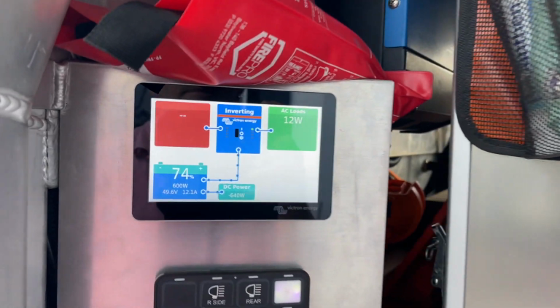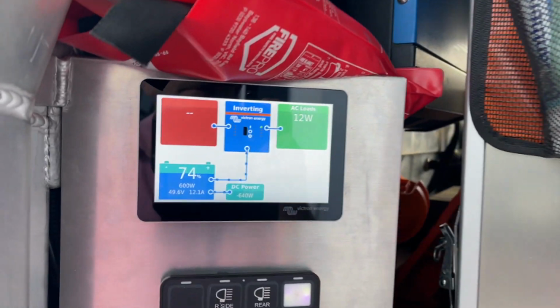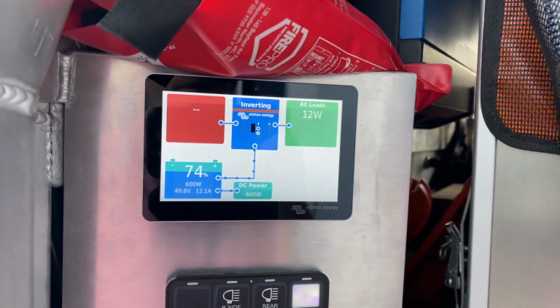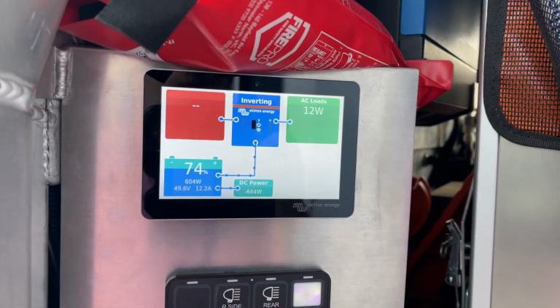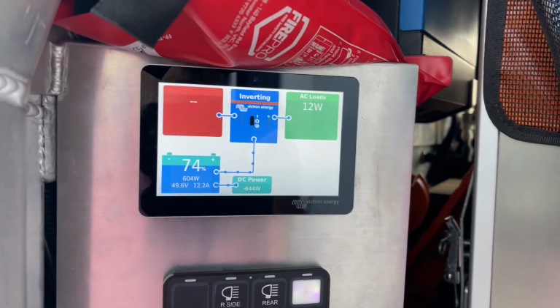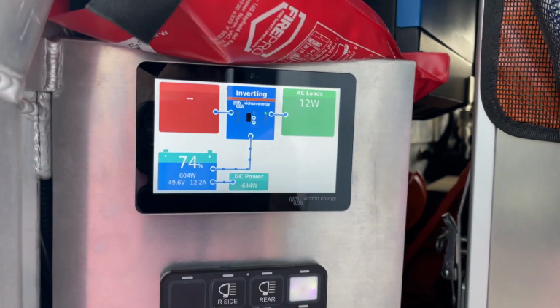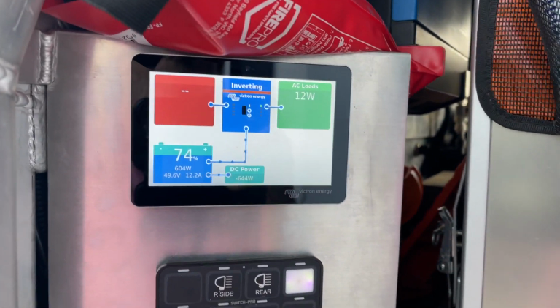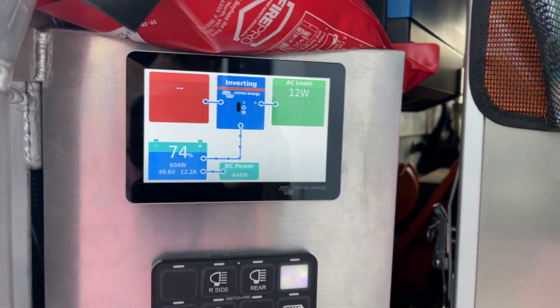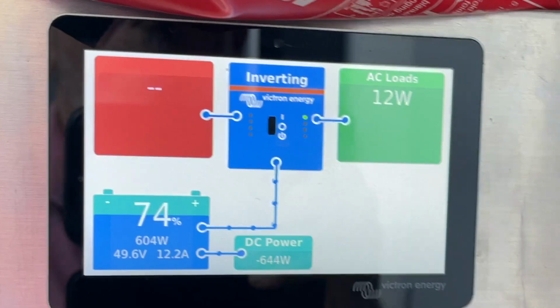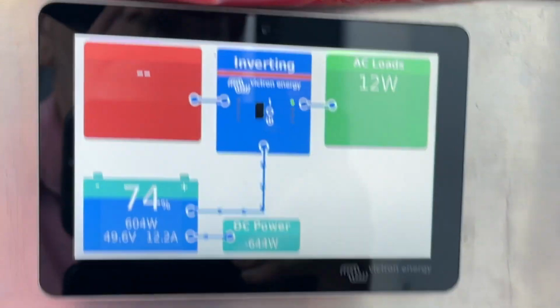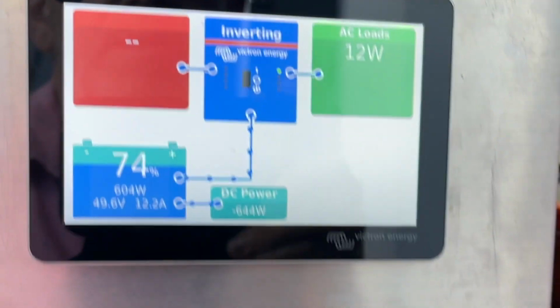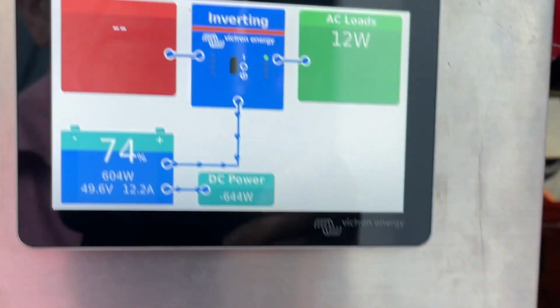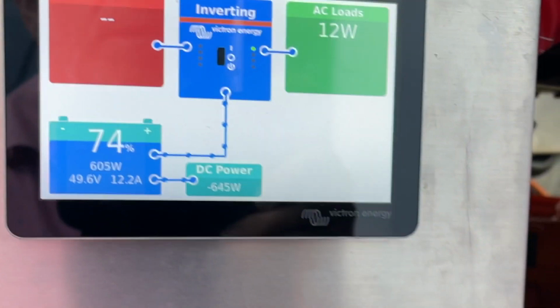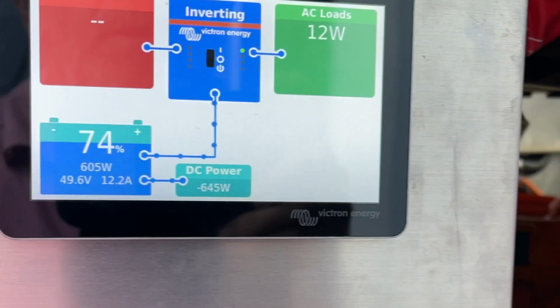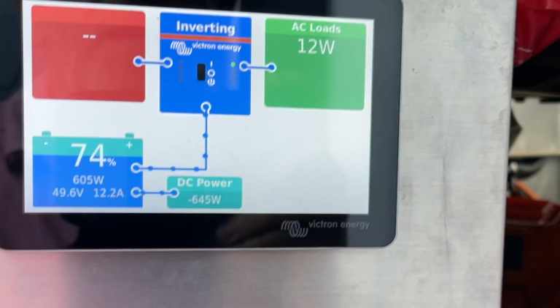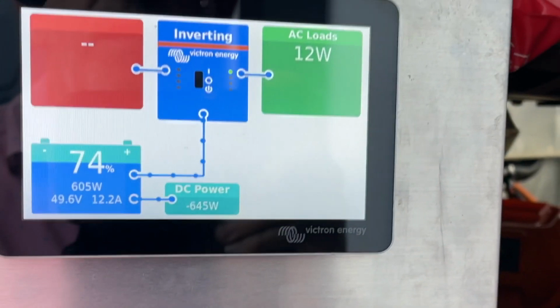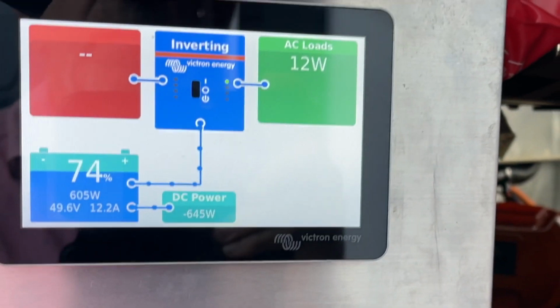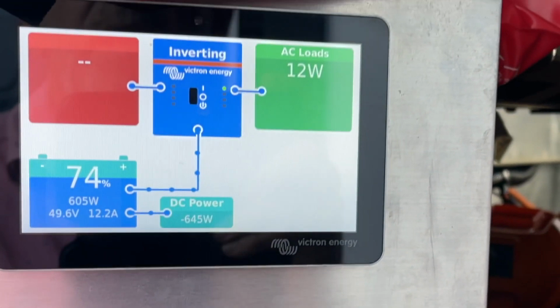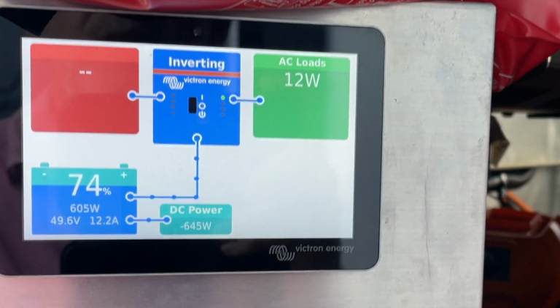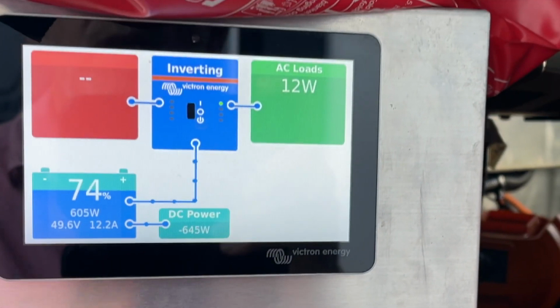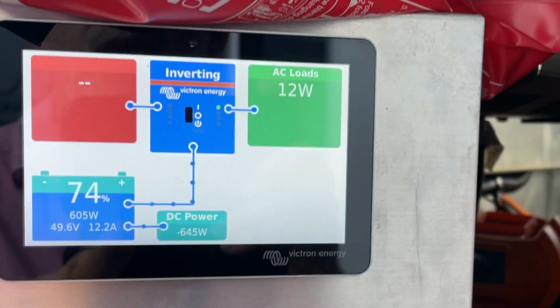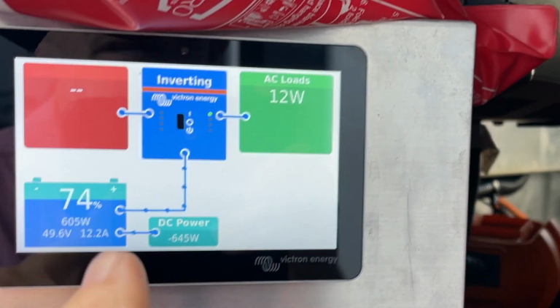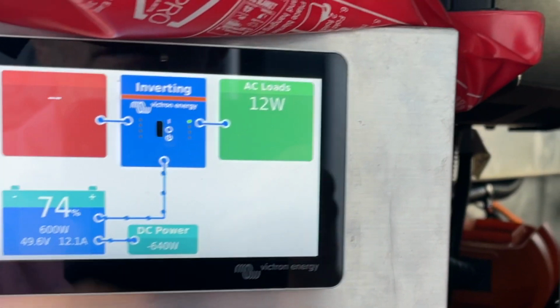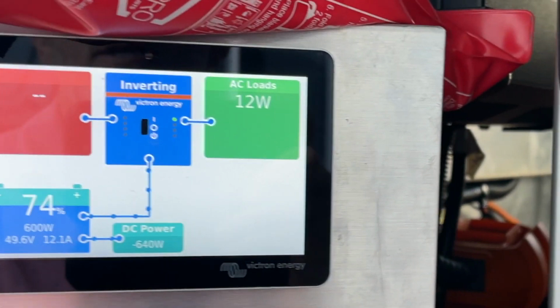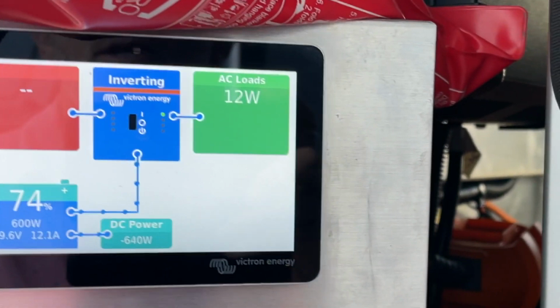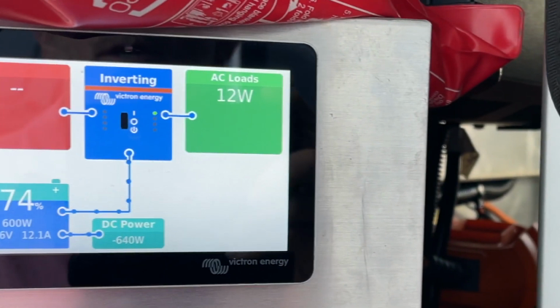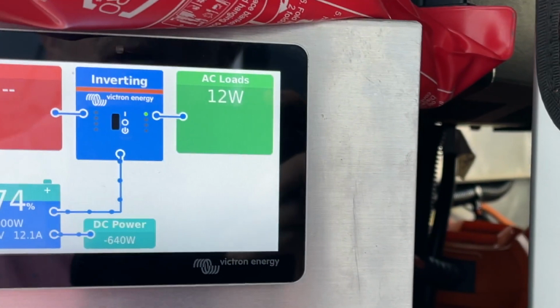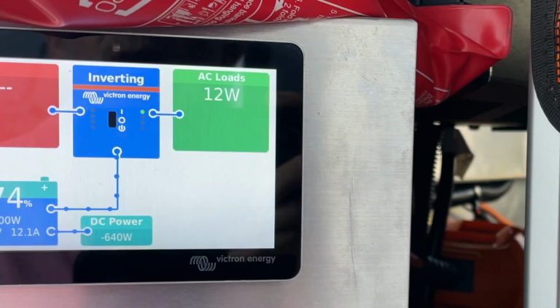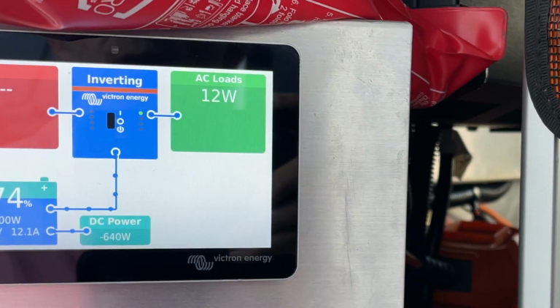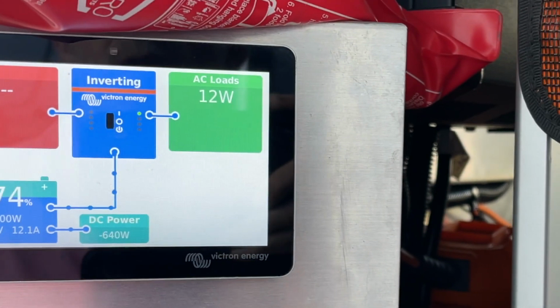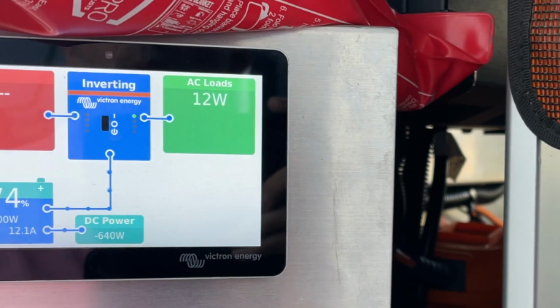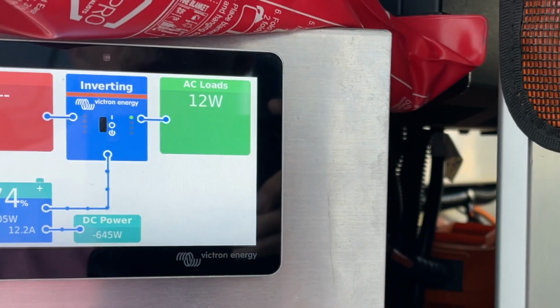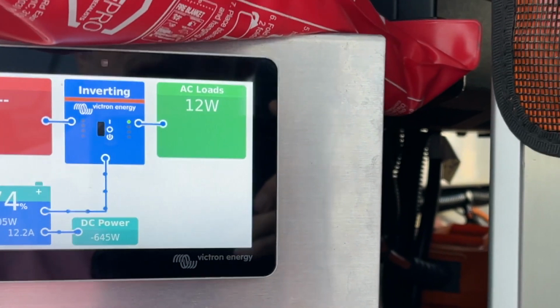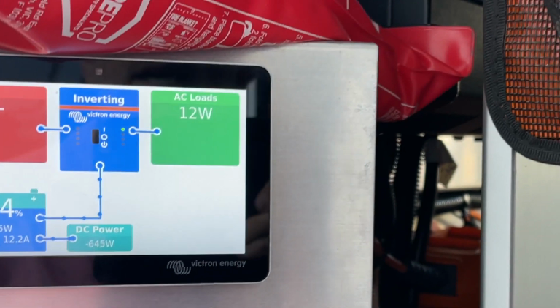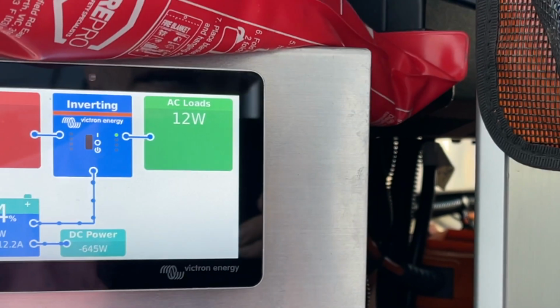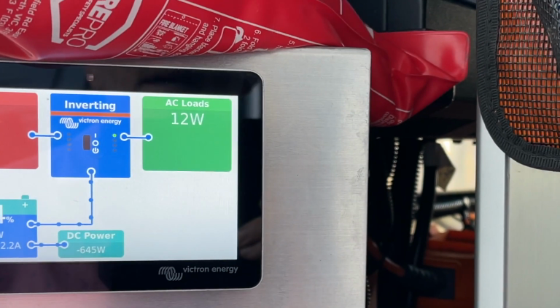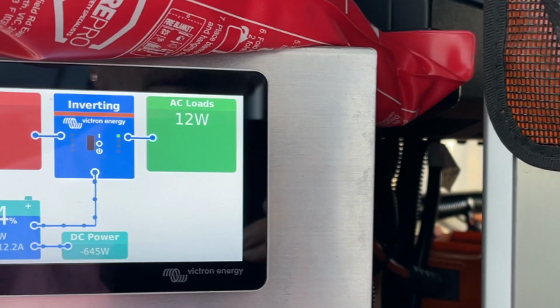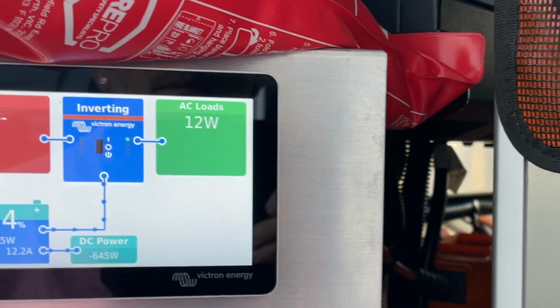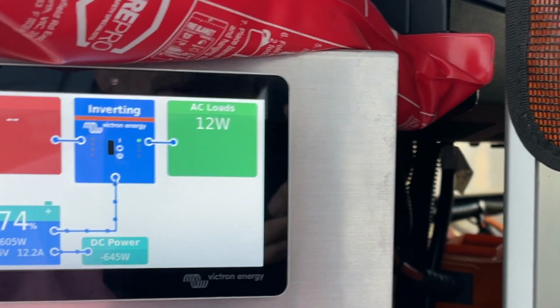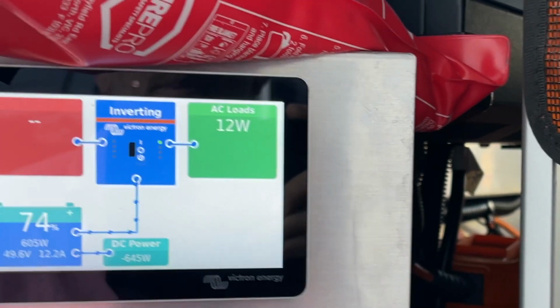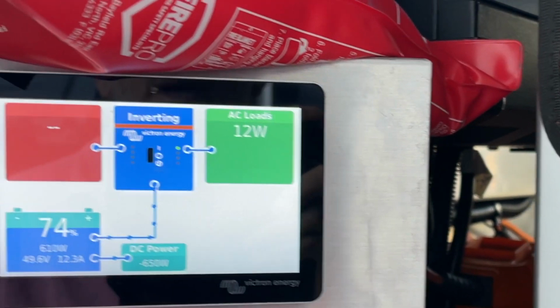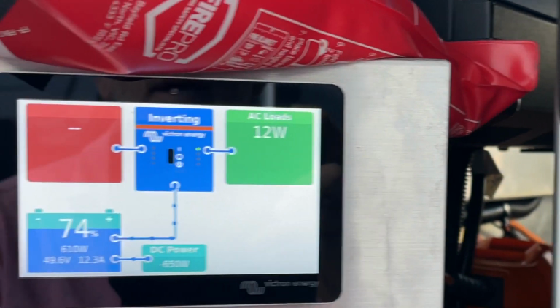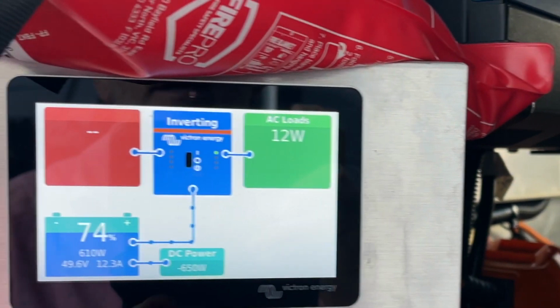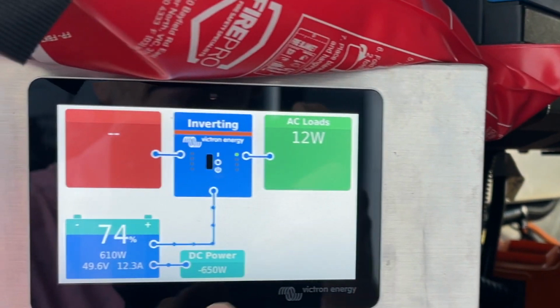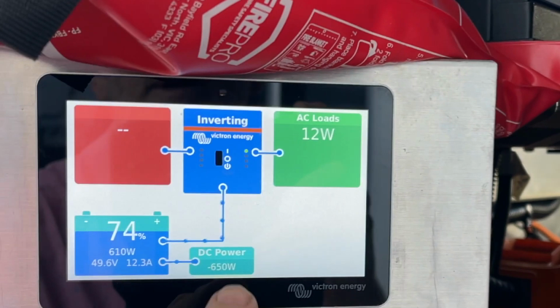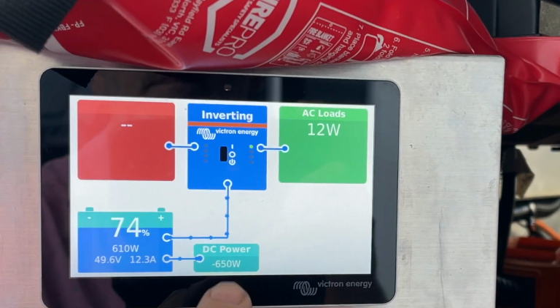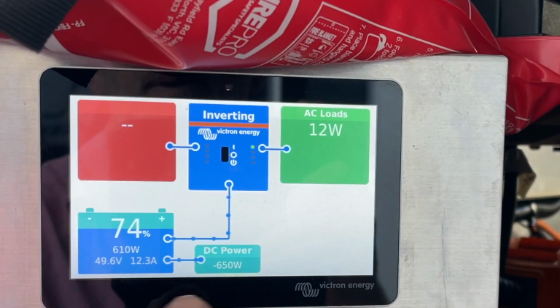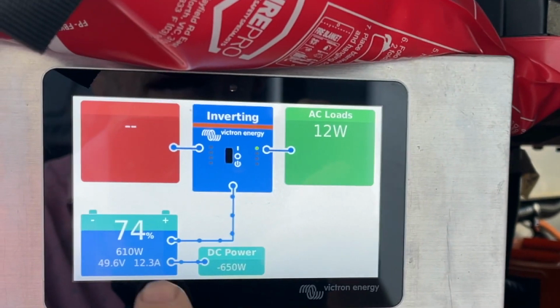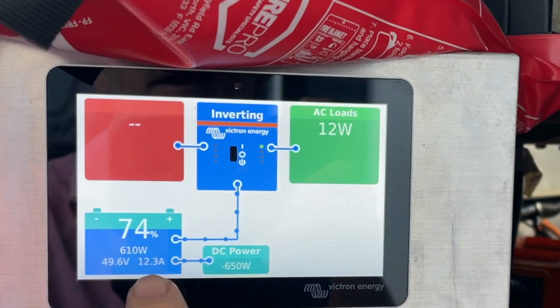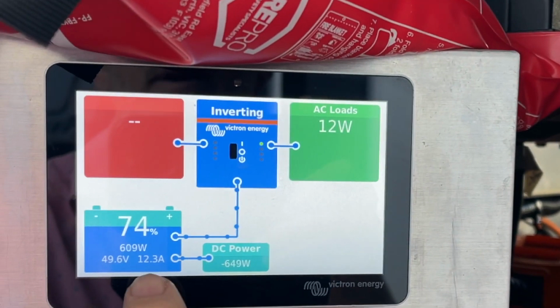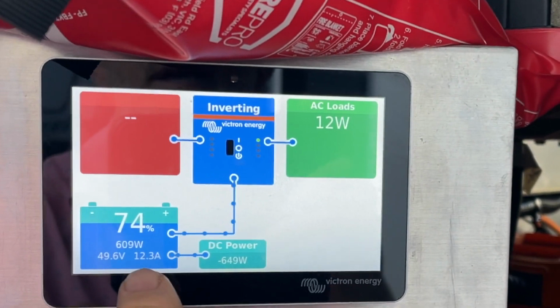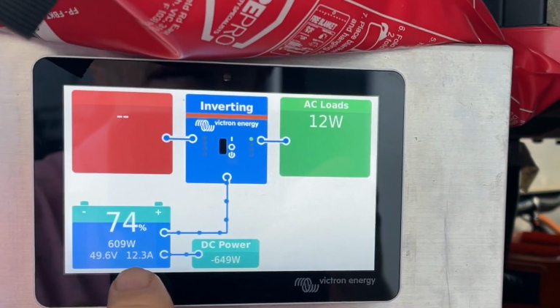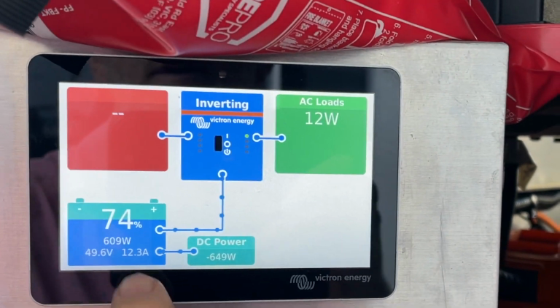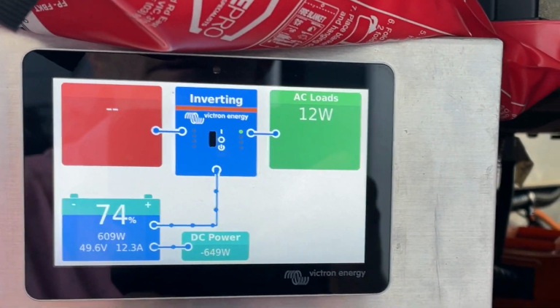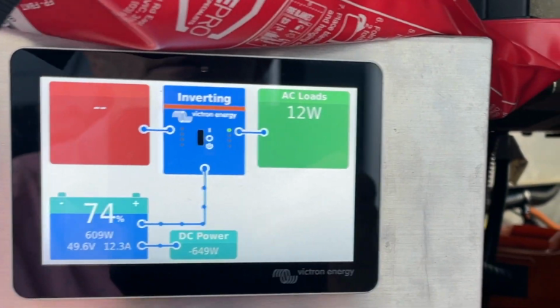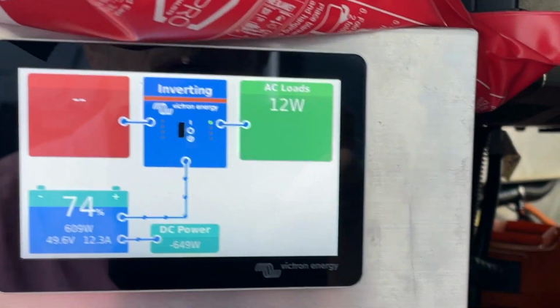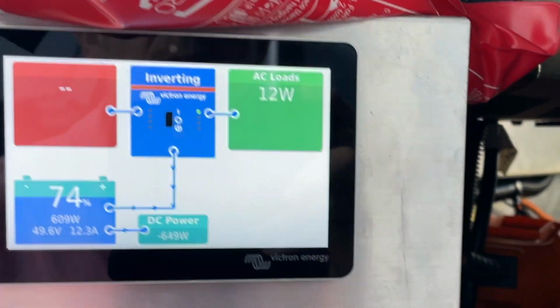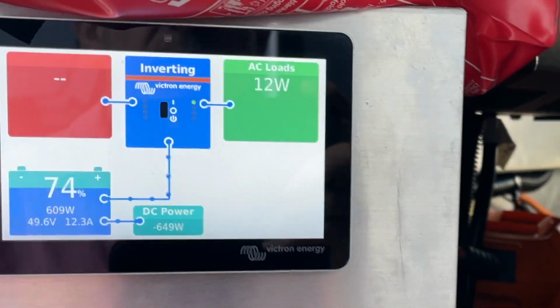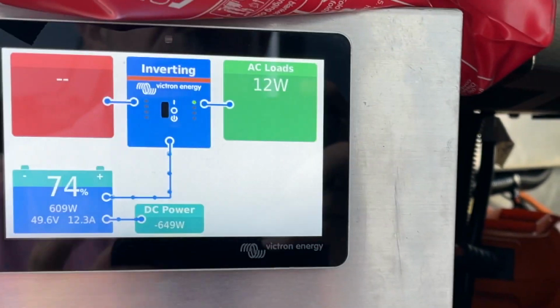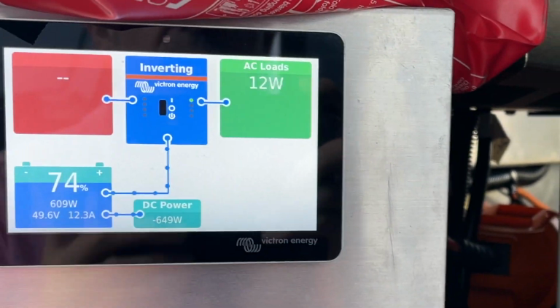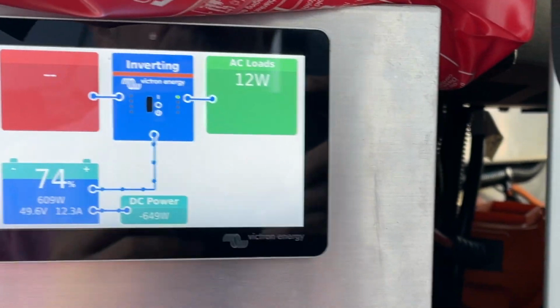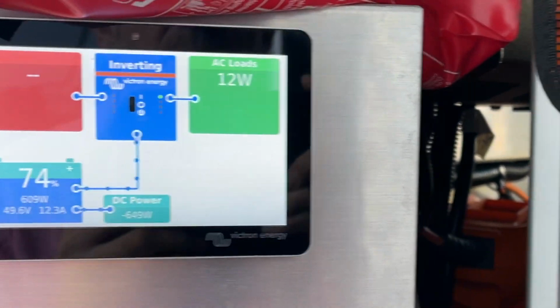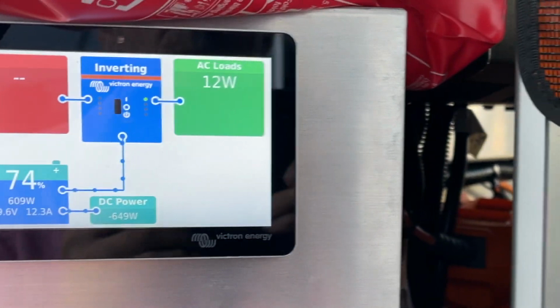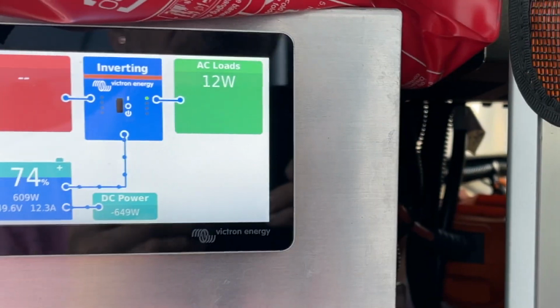This is the truck system here. The engine's just idling away and we're putting a little bit of power into here as well at the same time.